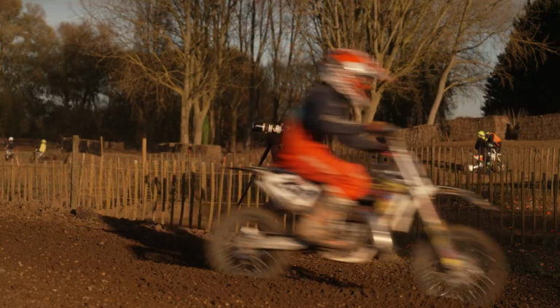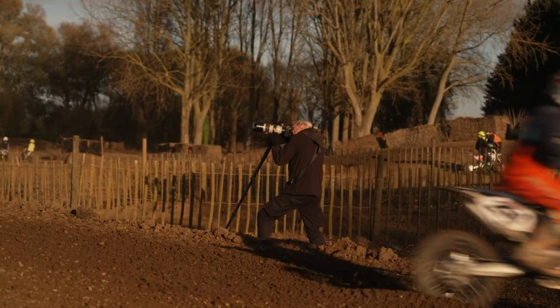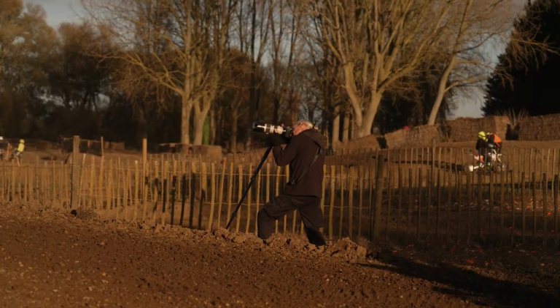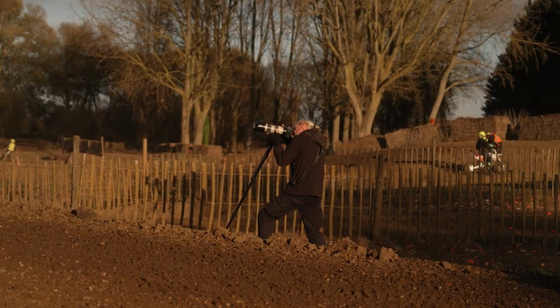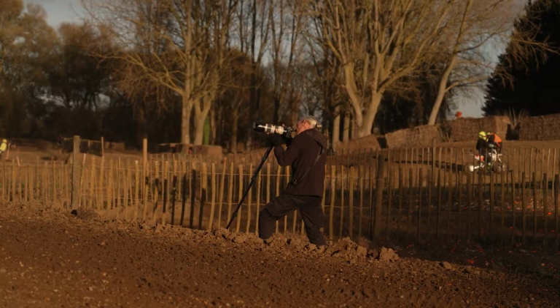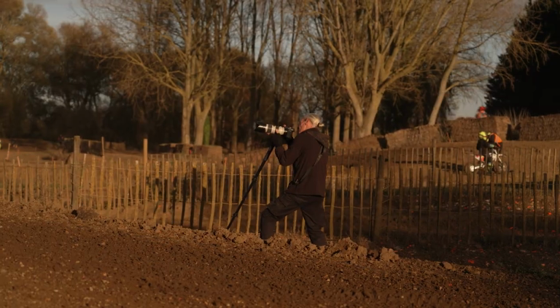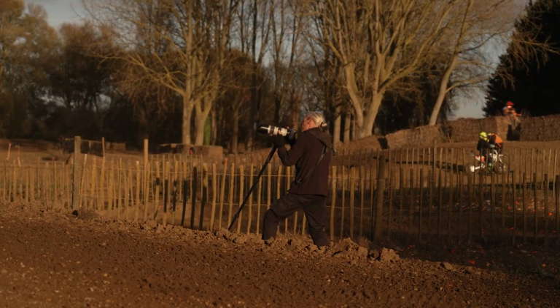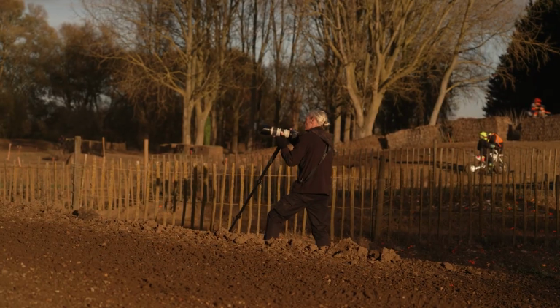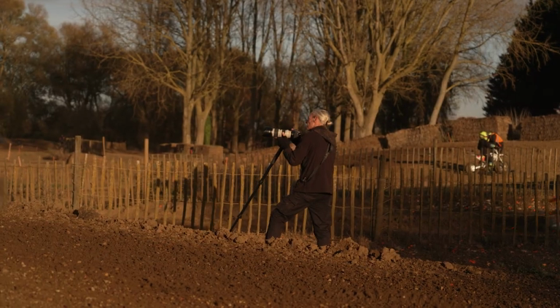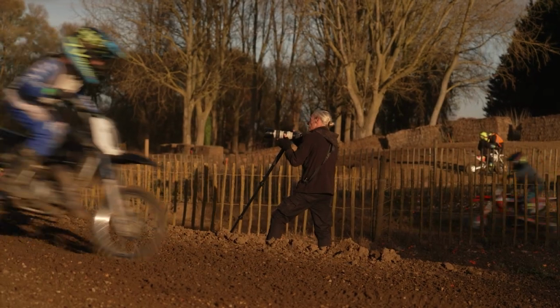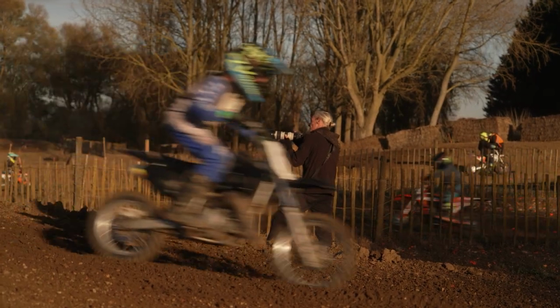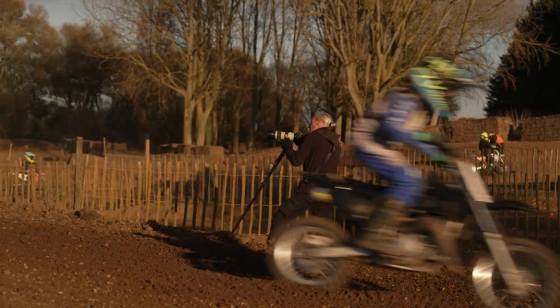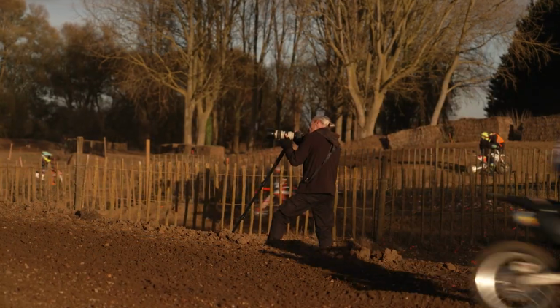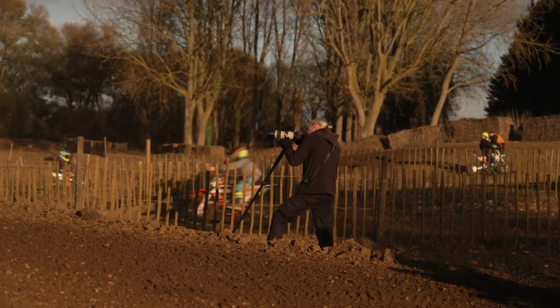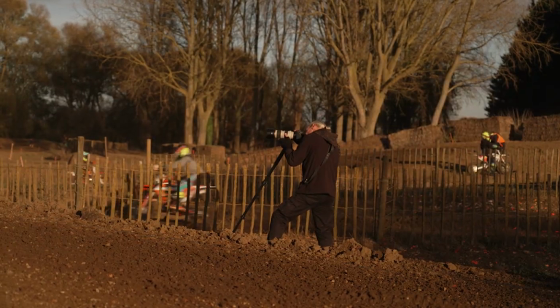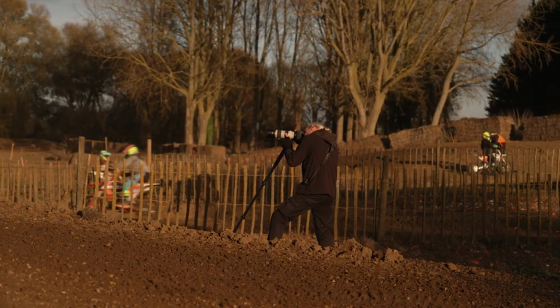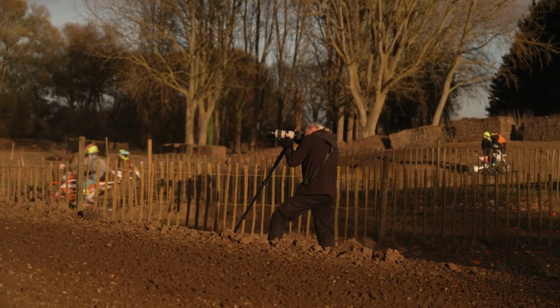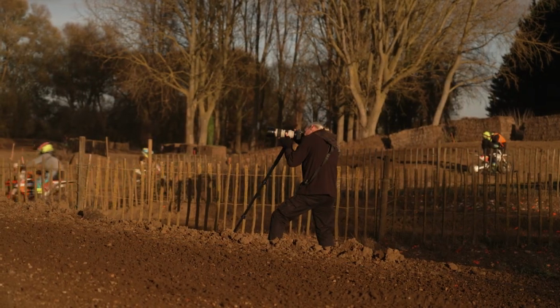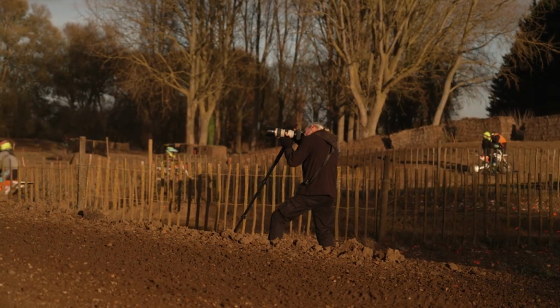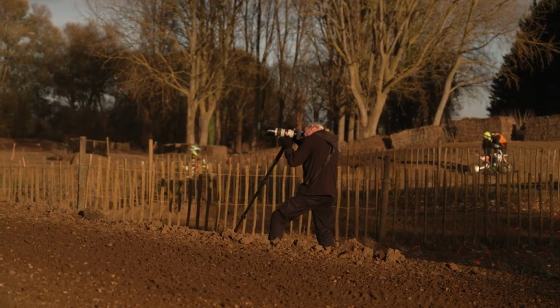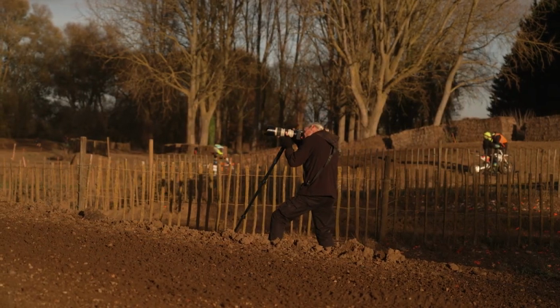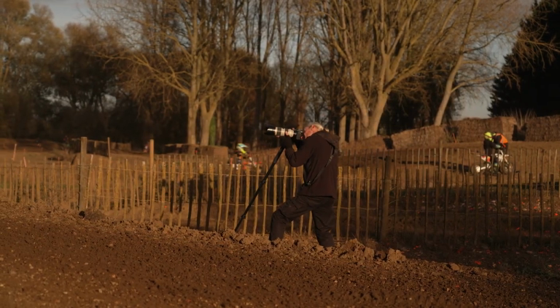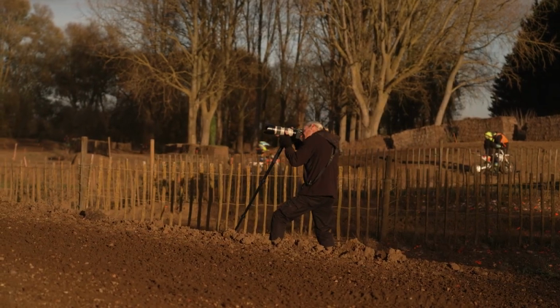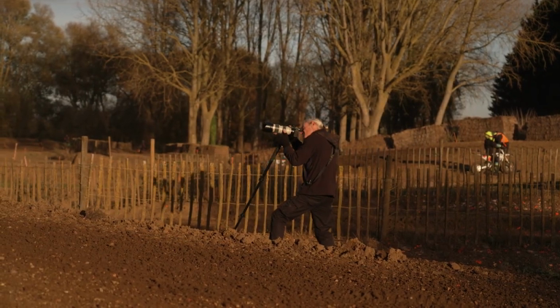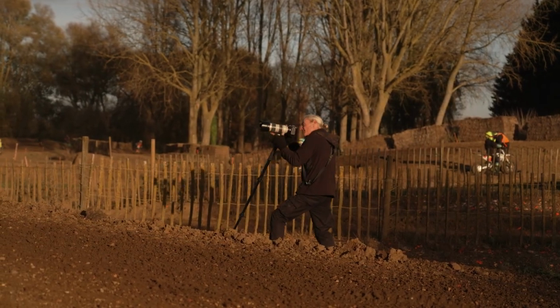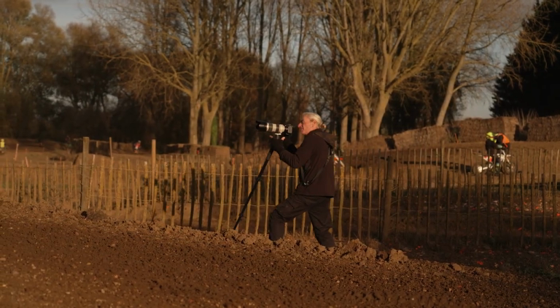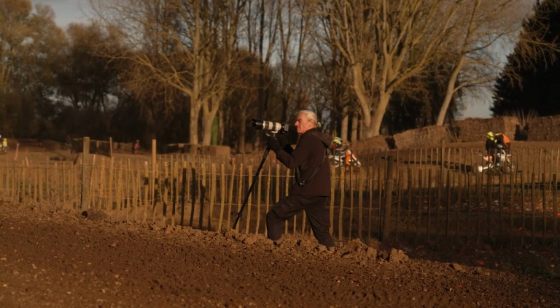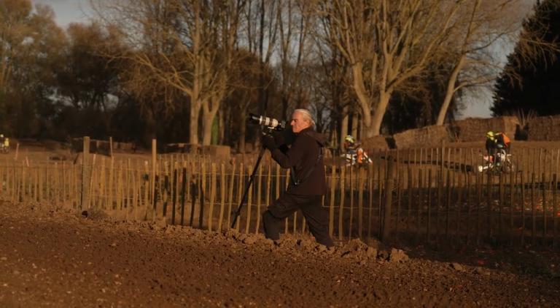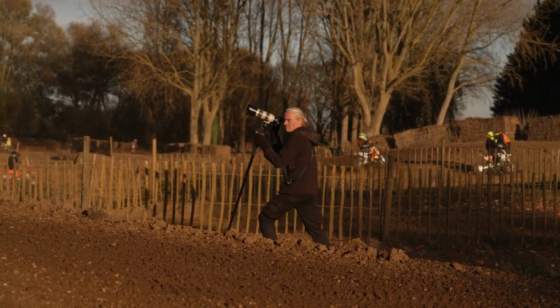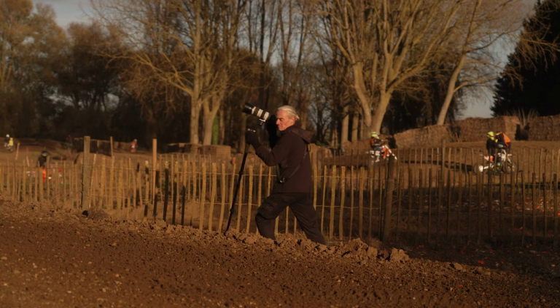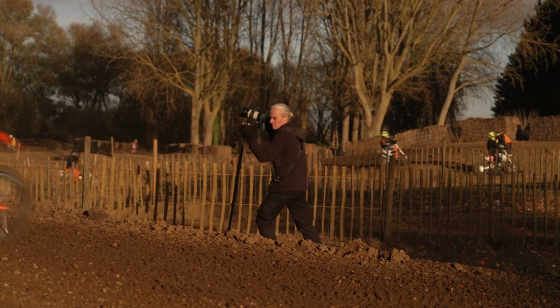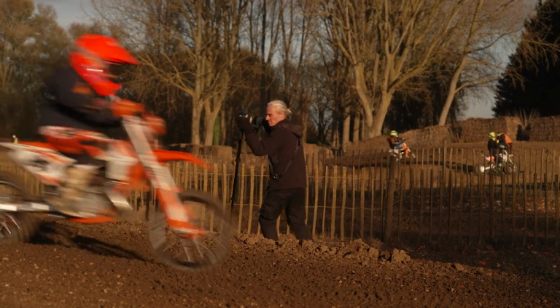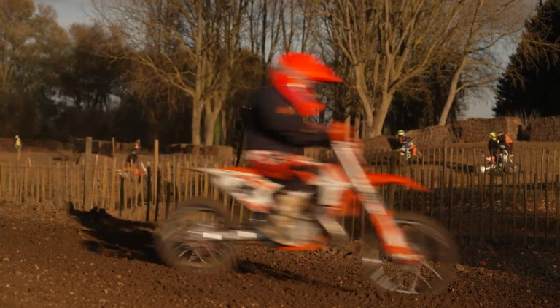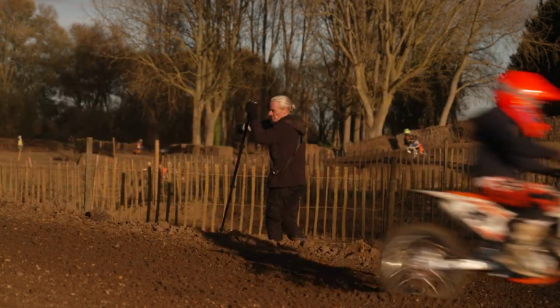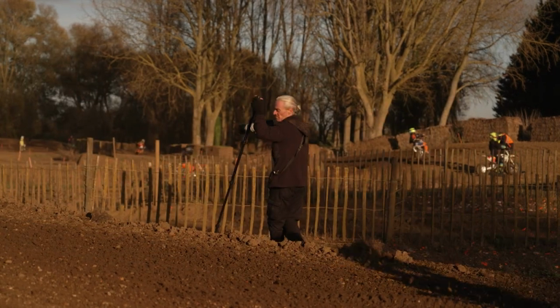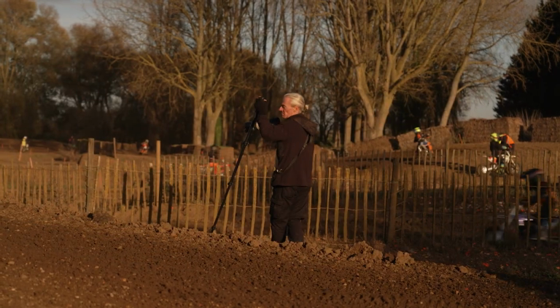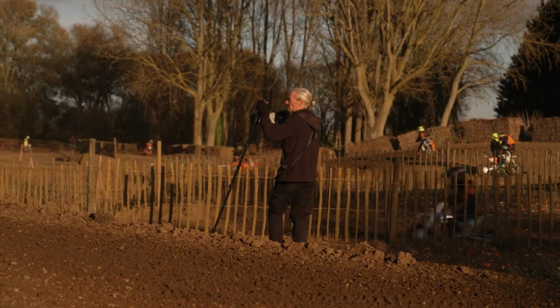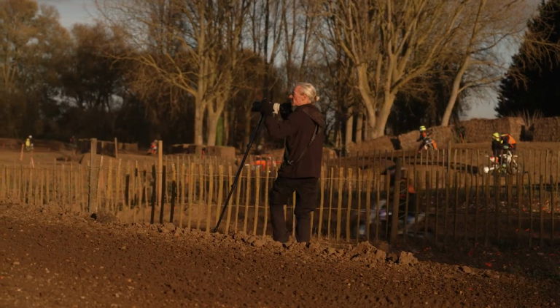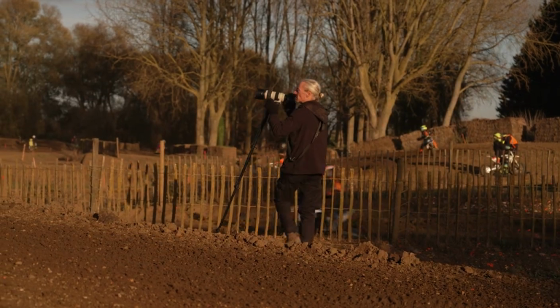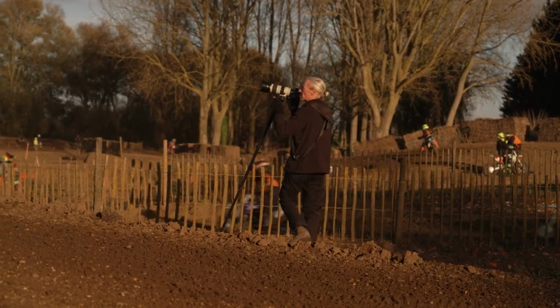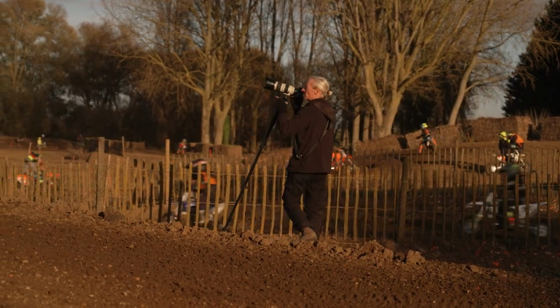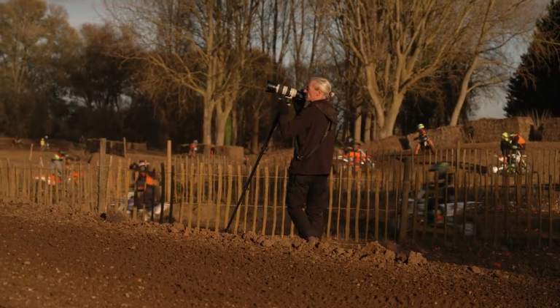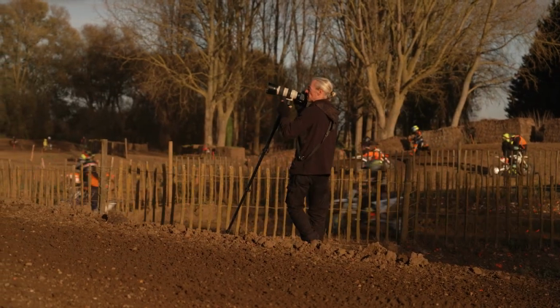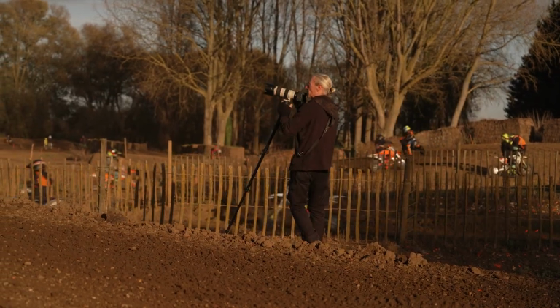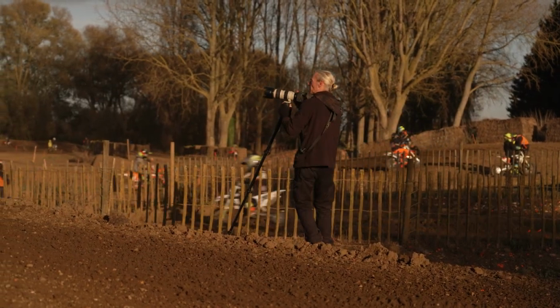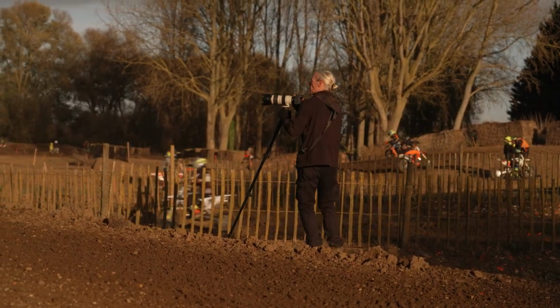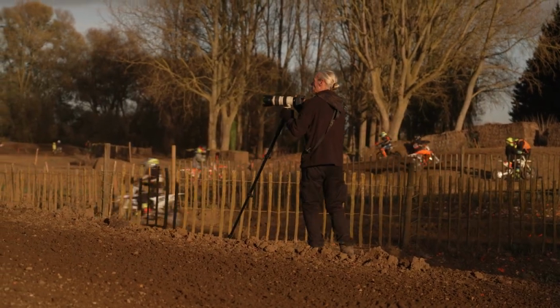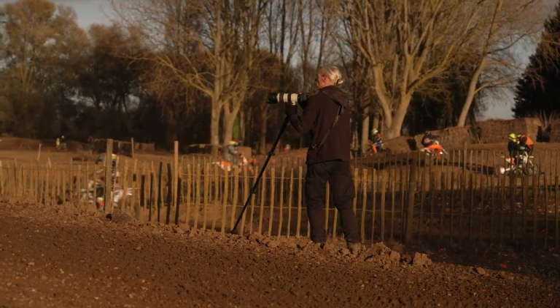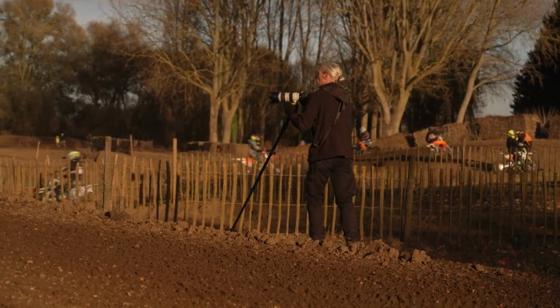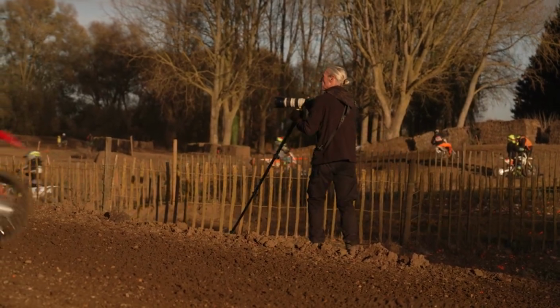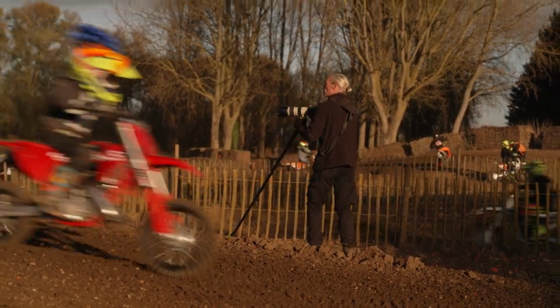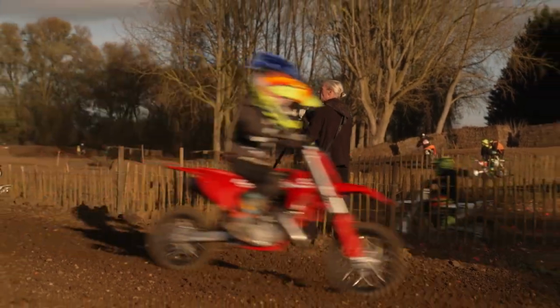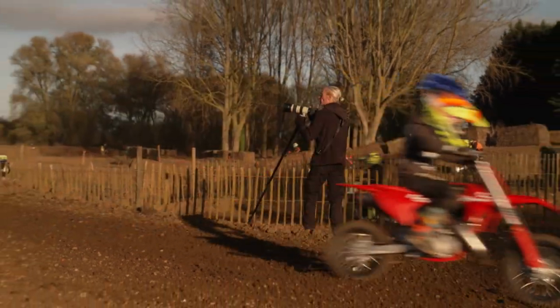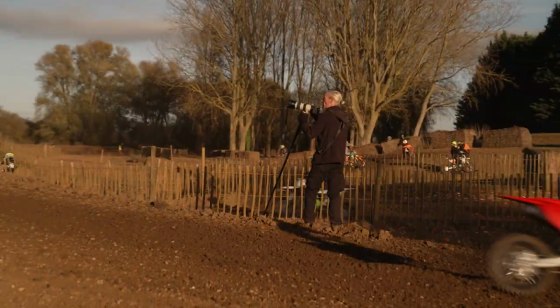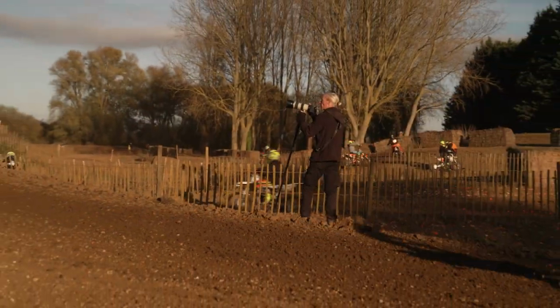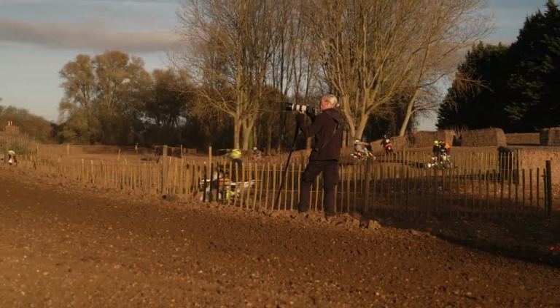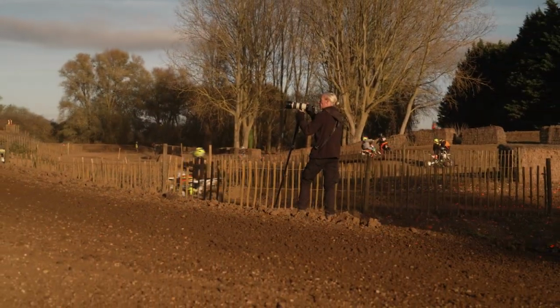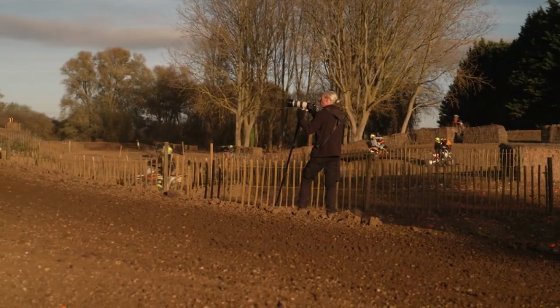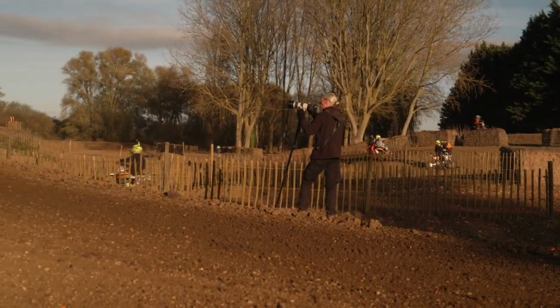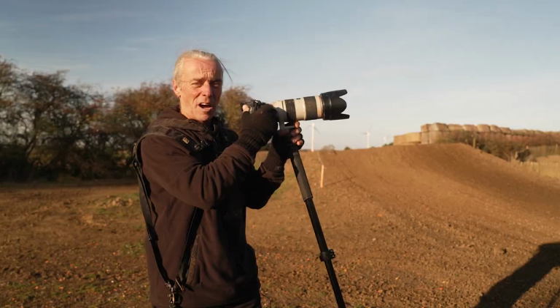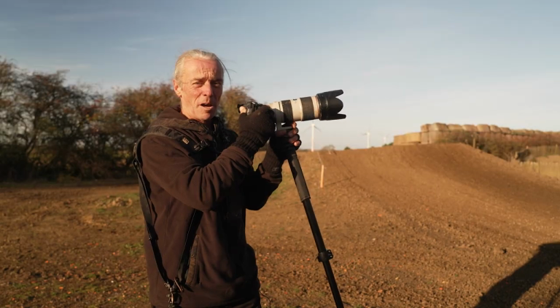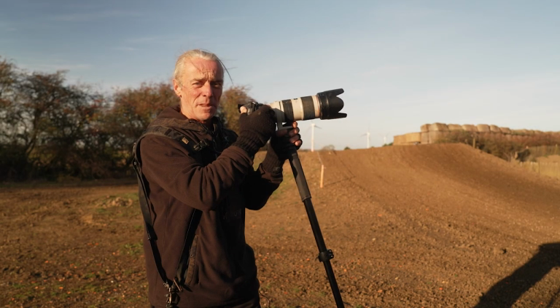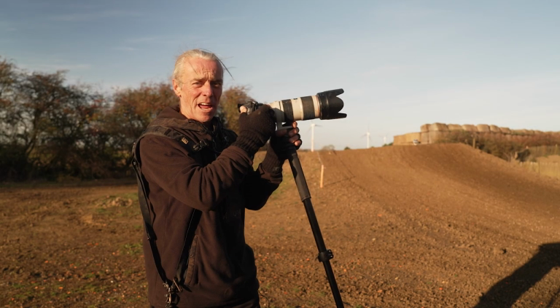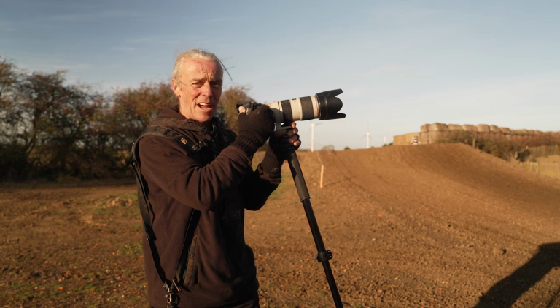I can actually rest the camera waiting for the riders to come around, and as soon as I see something I want to shoot, I'm there.